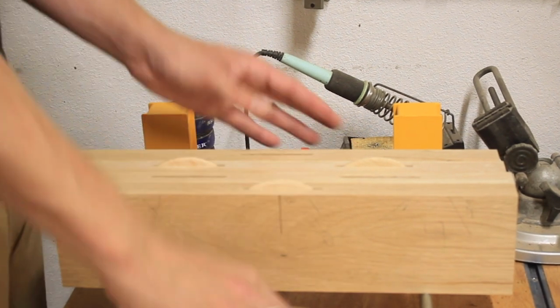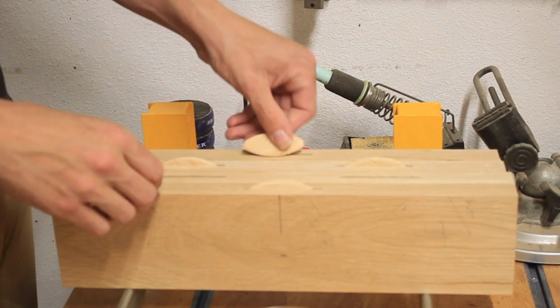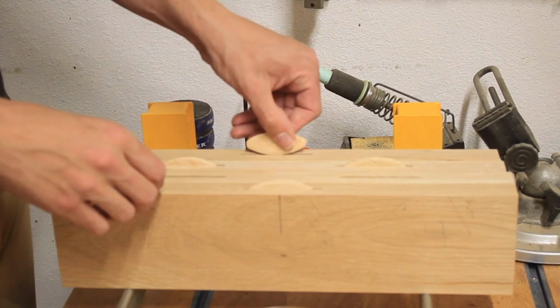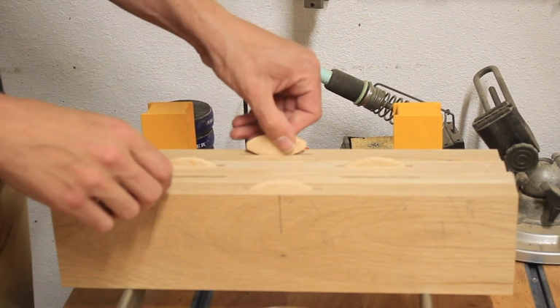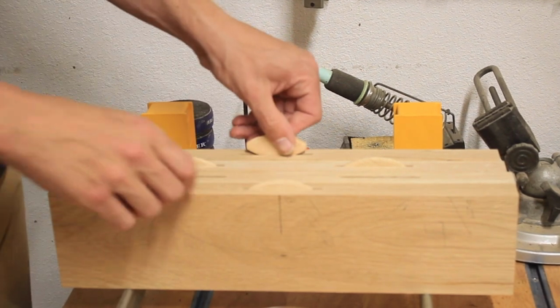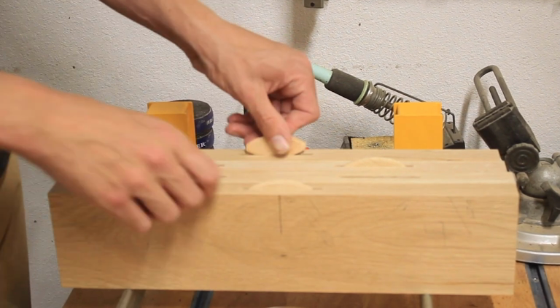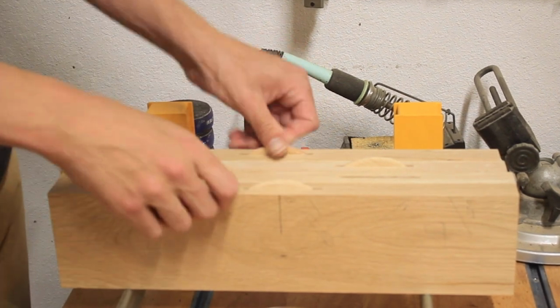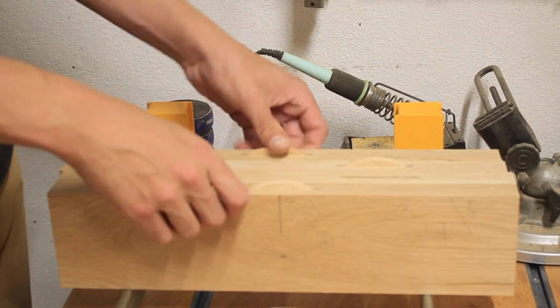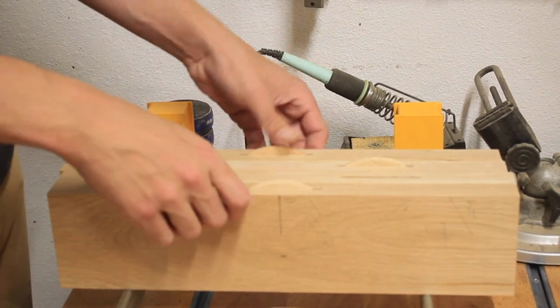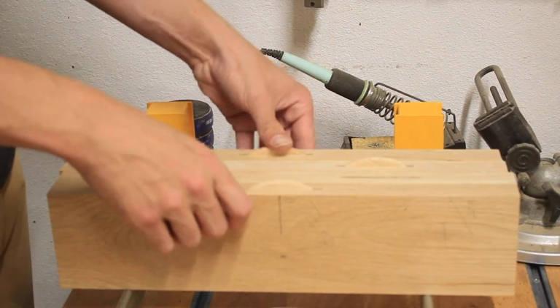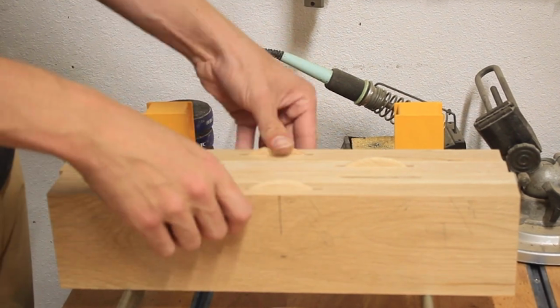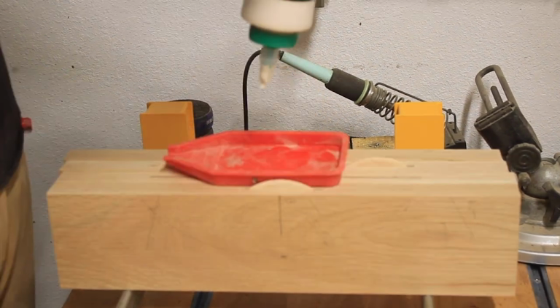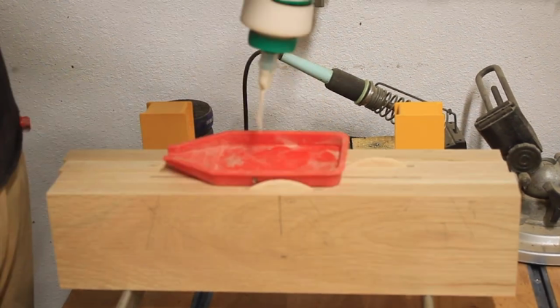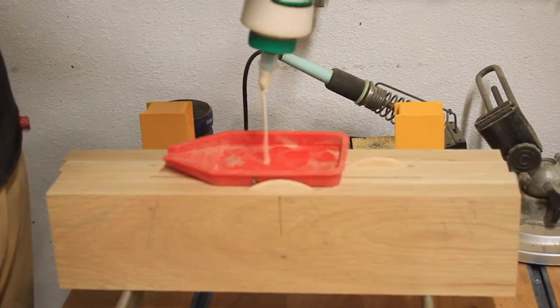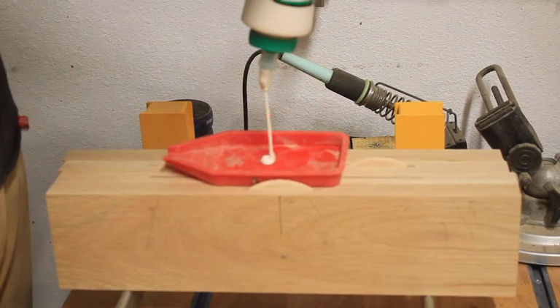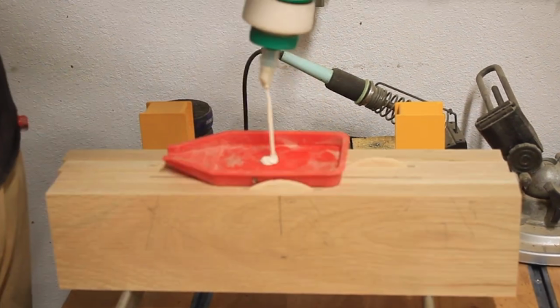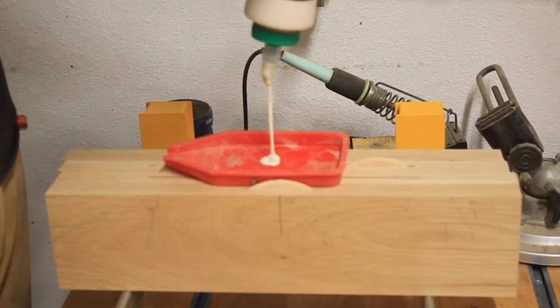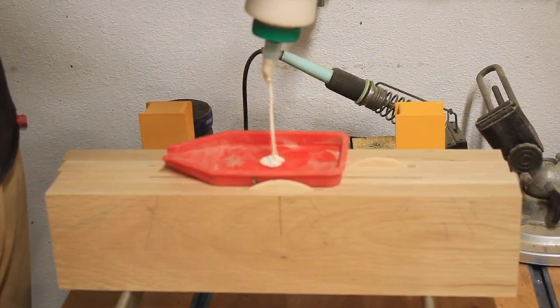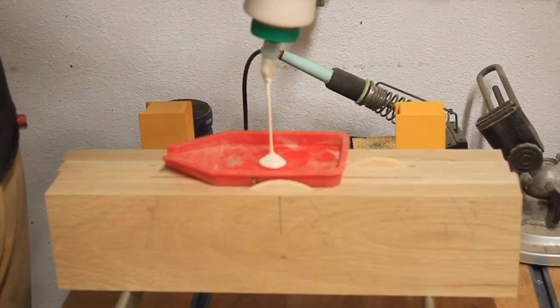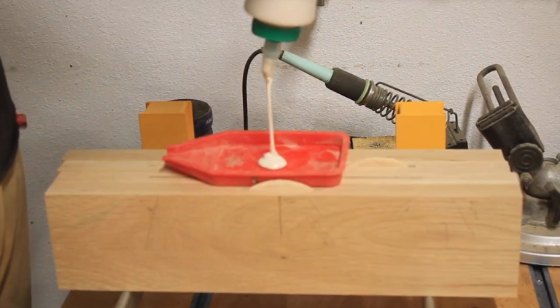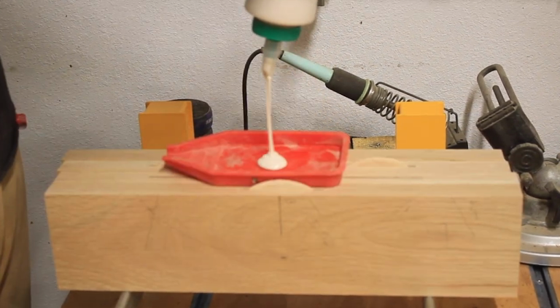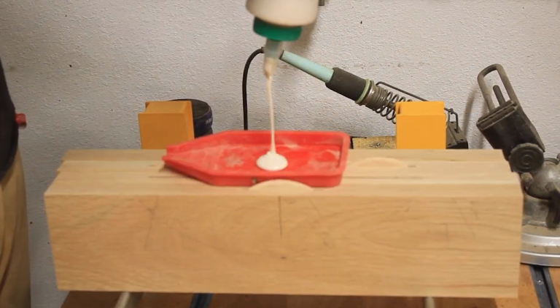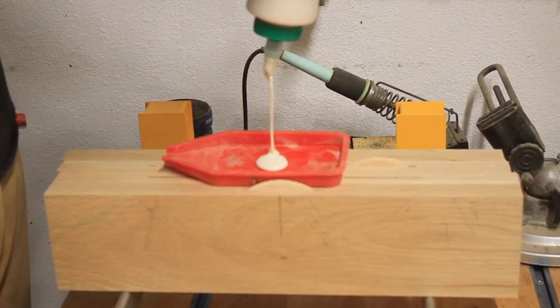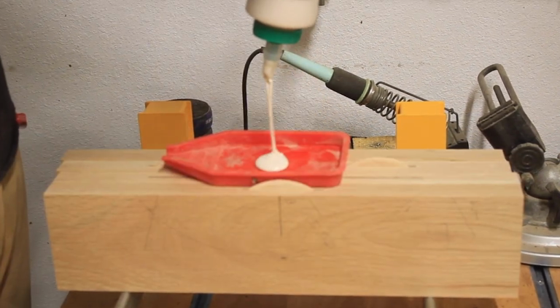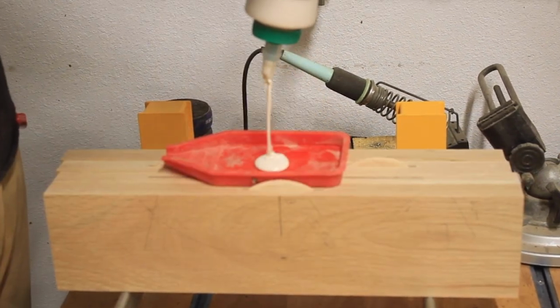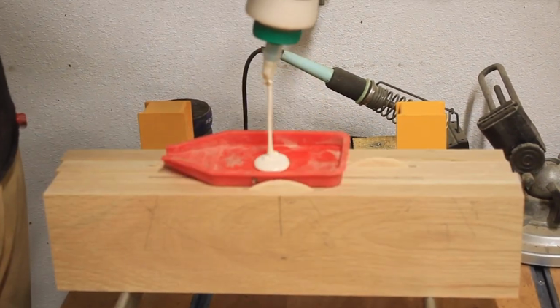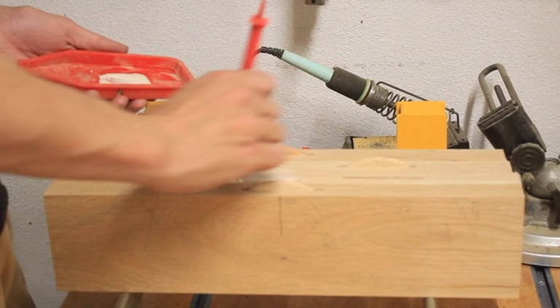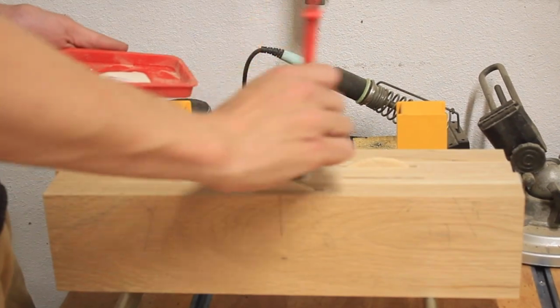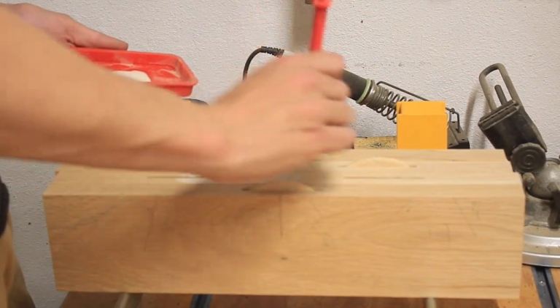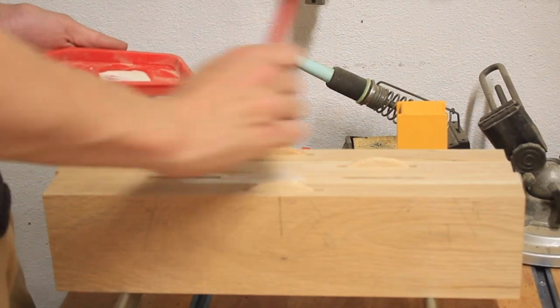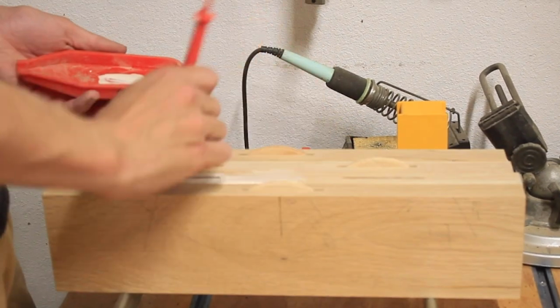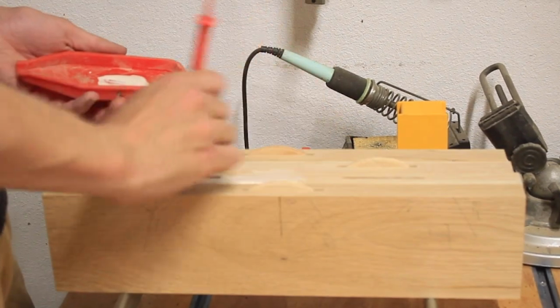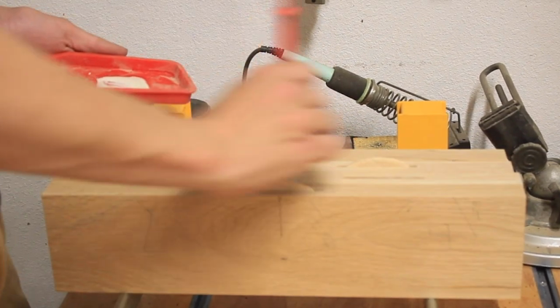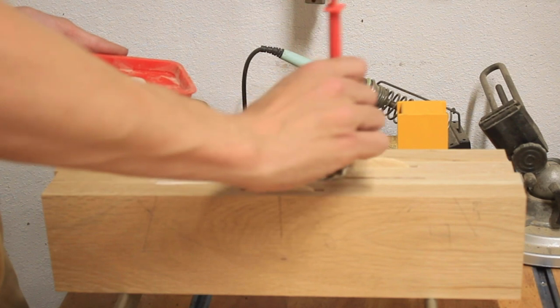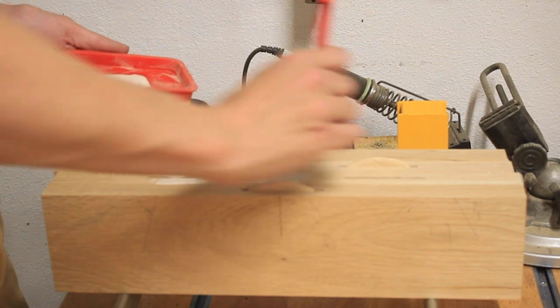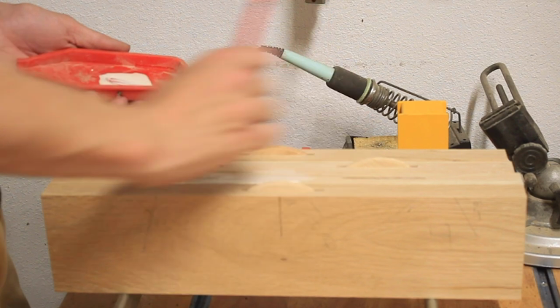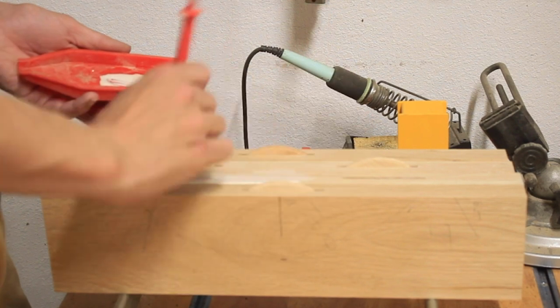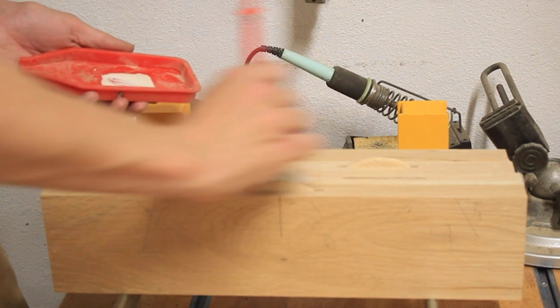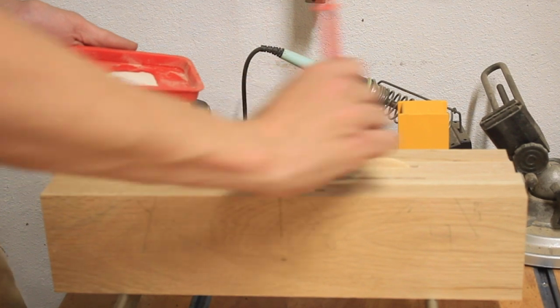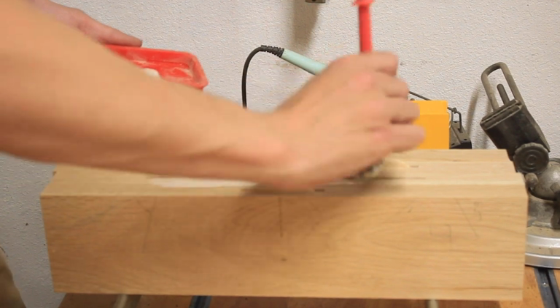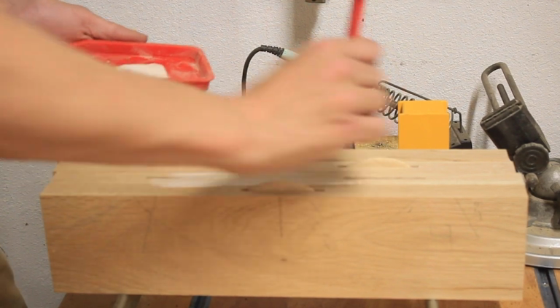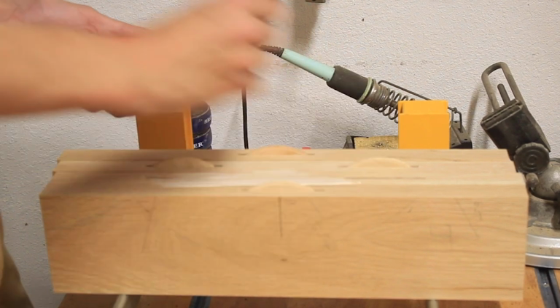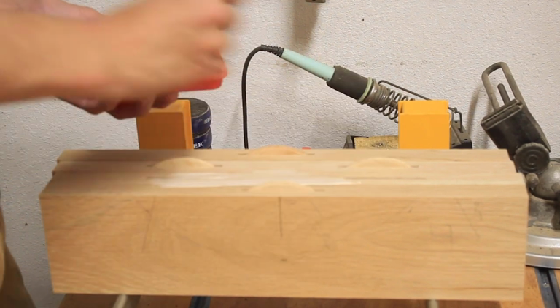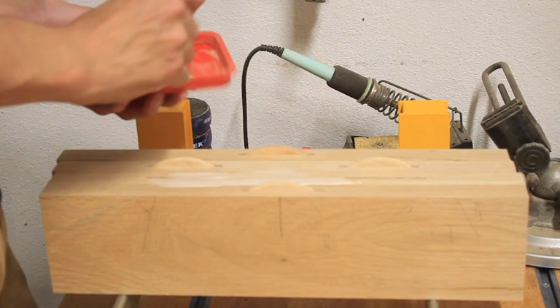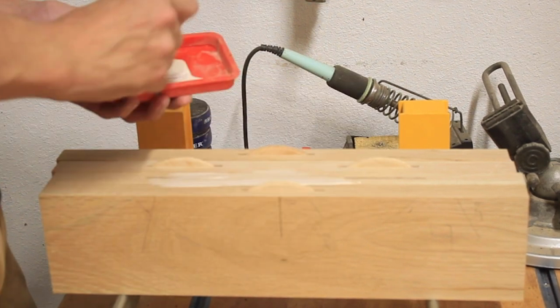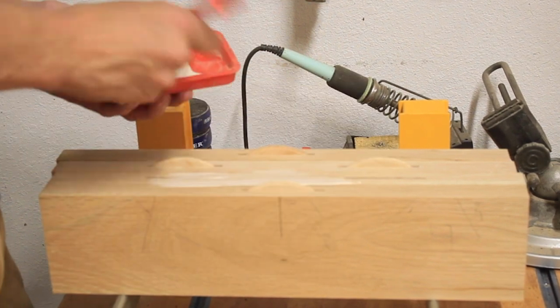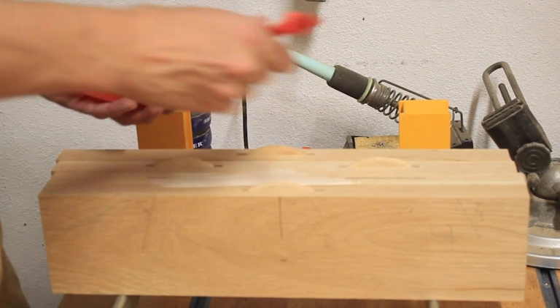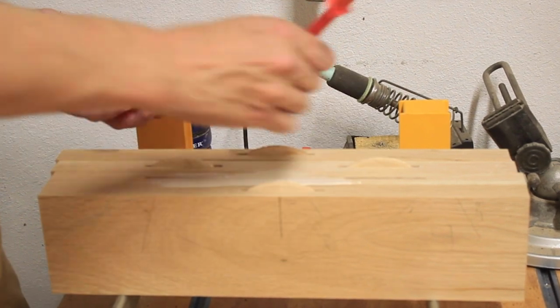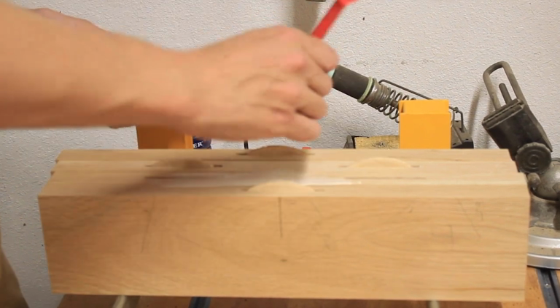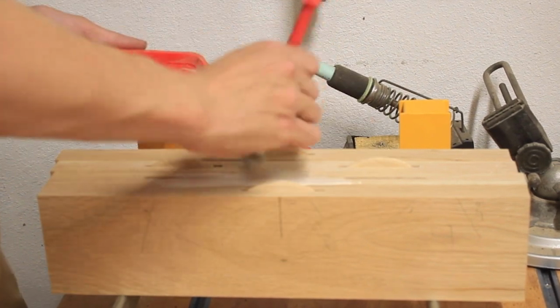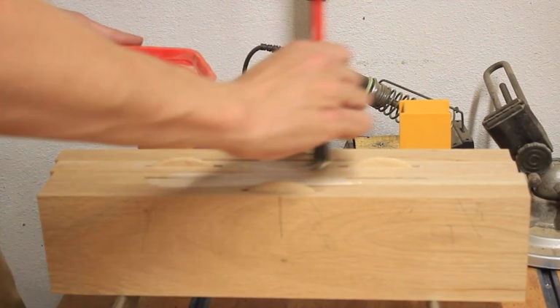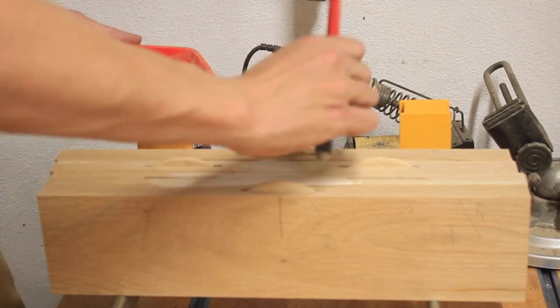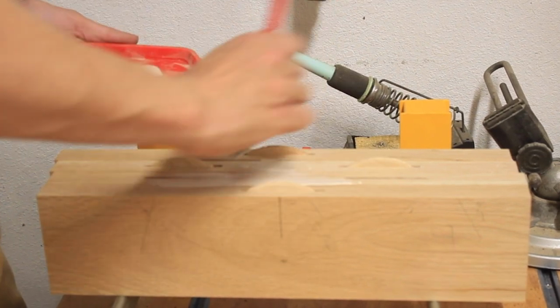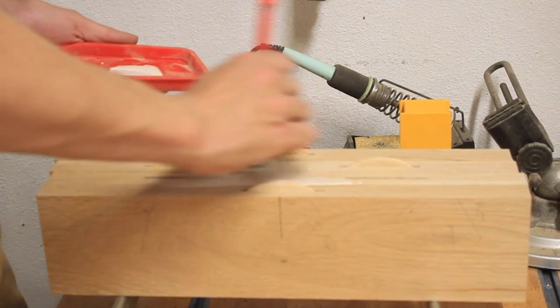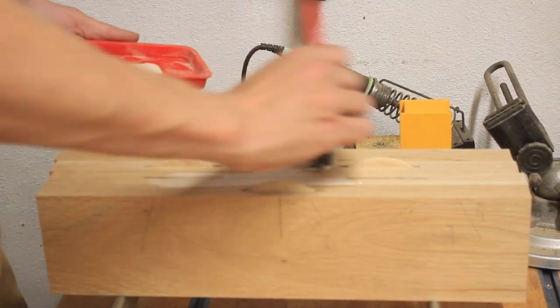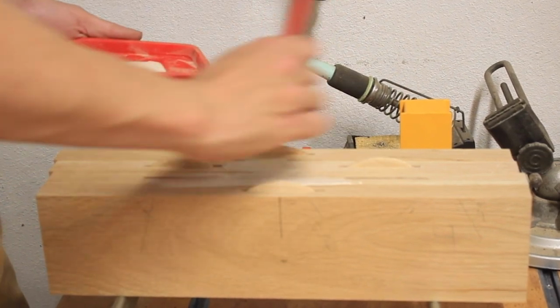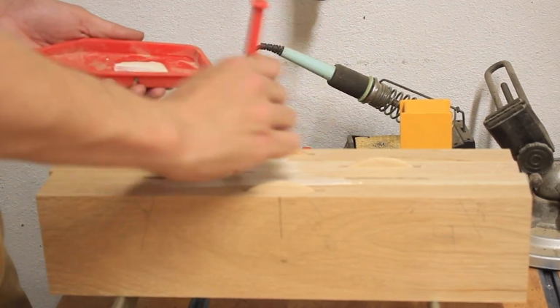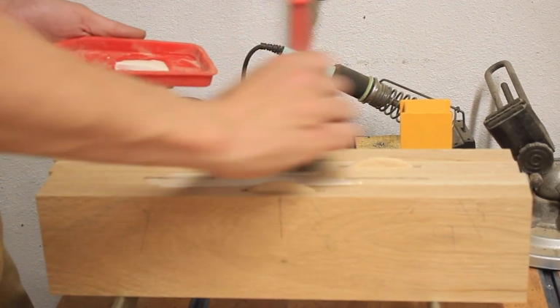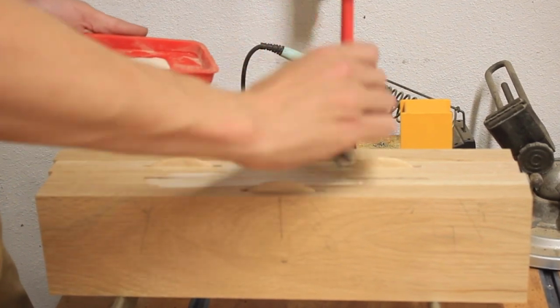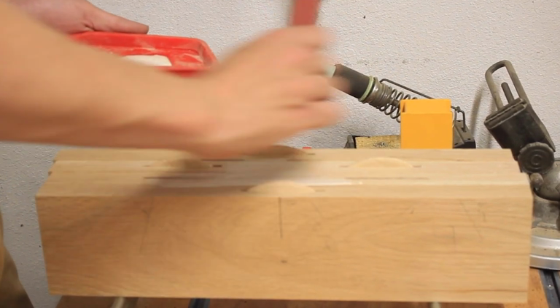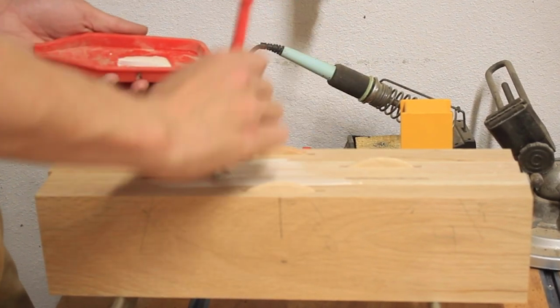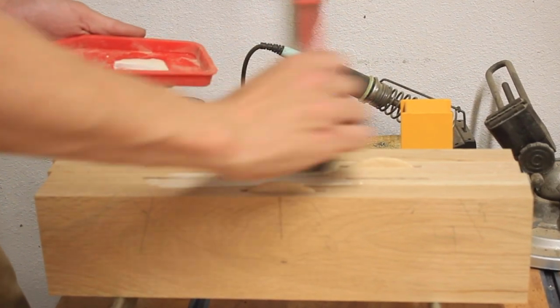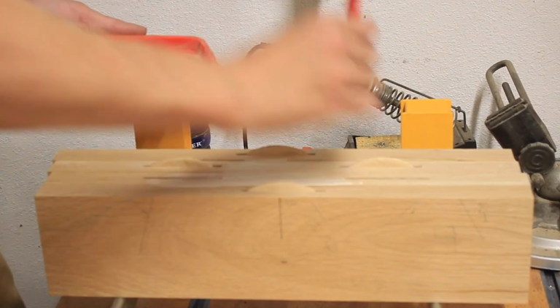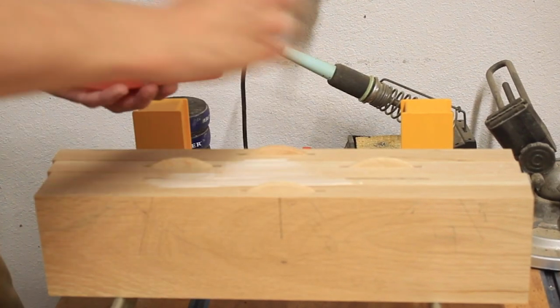The biscuit joiner is a new tool to me and I absolutely love how much better my seams are once the panel is done curing.